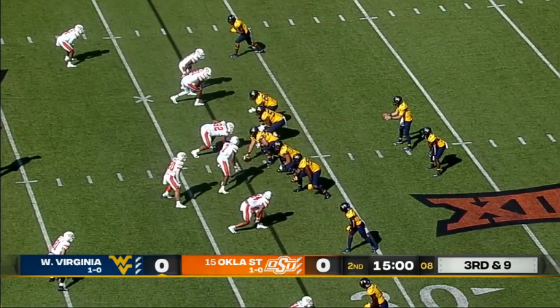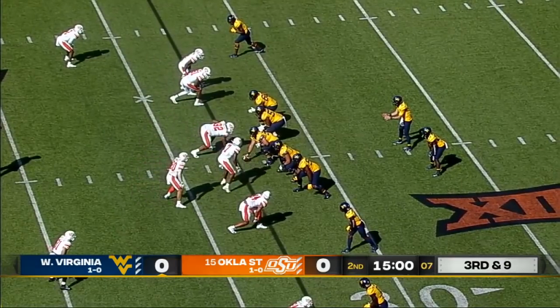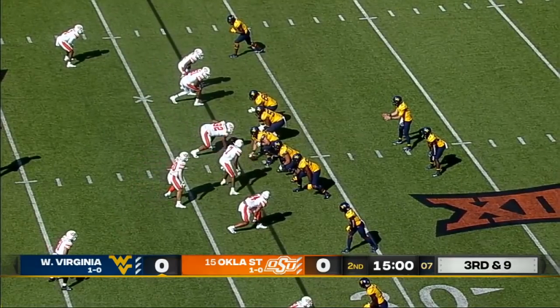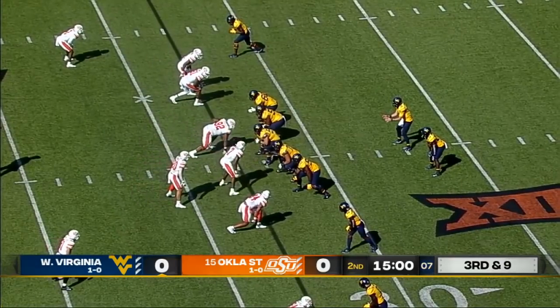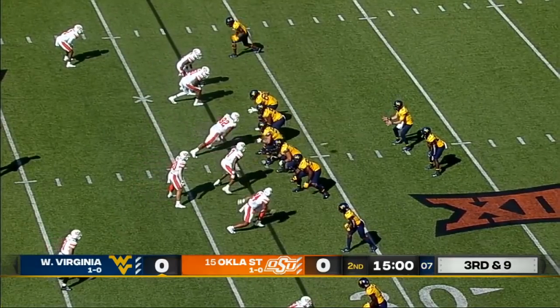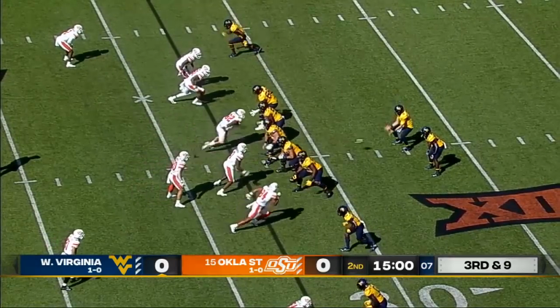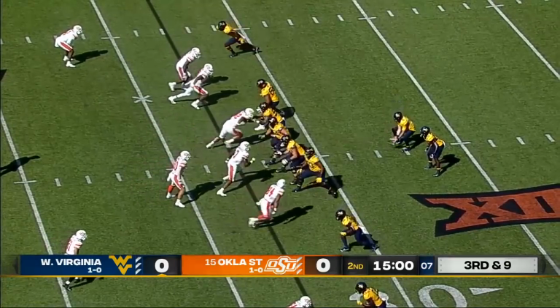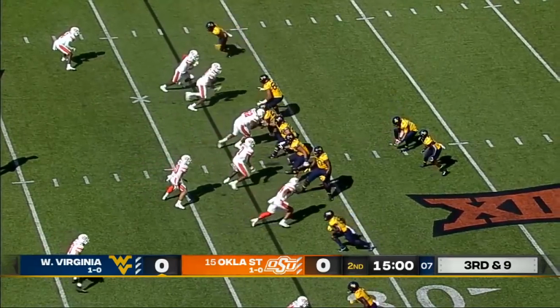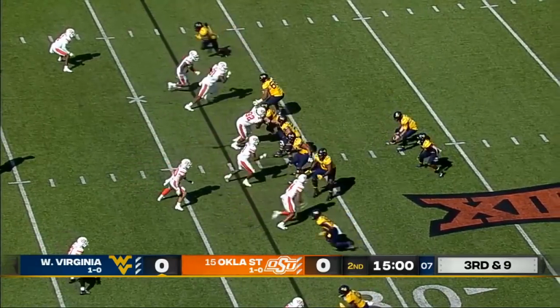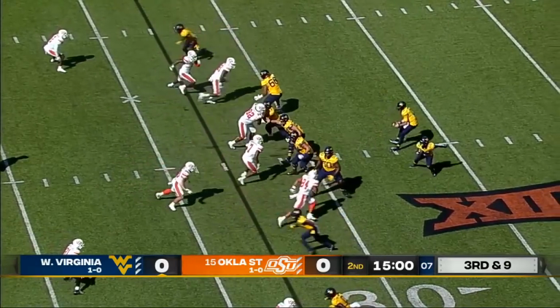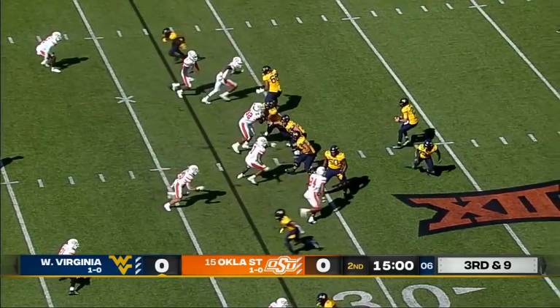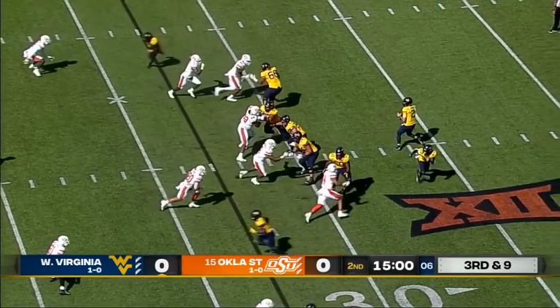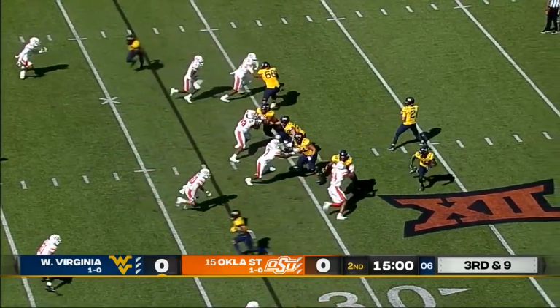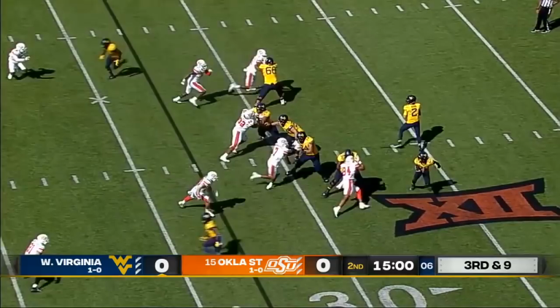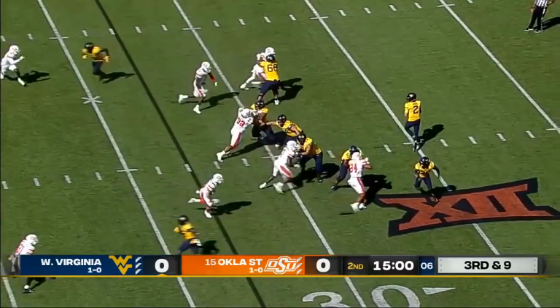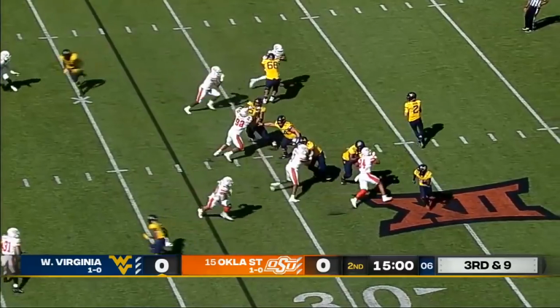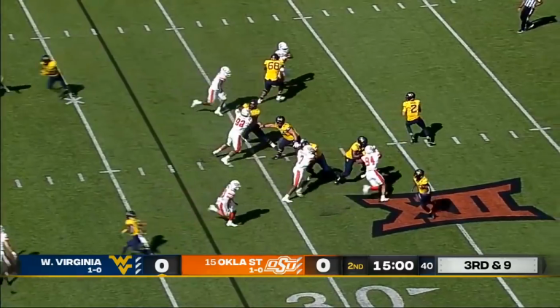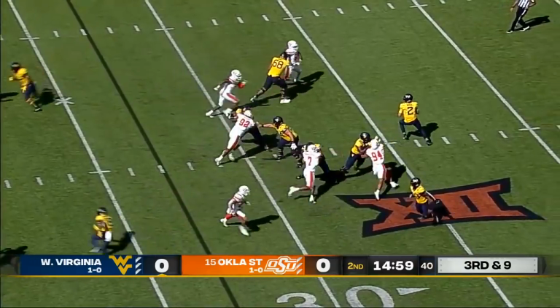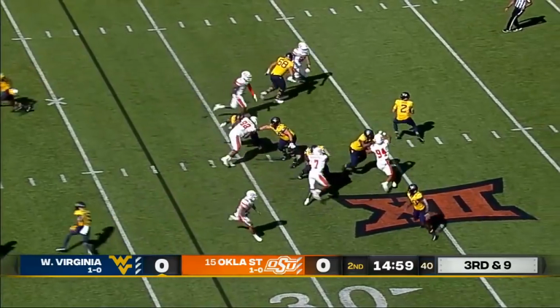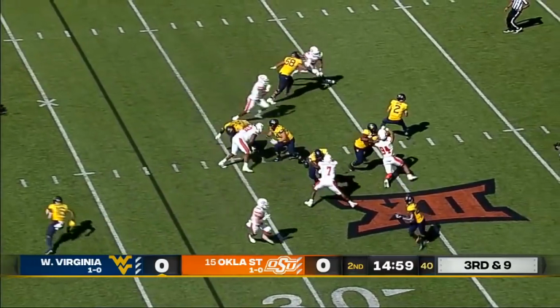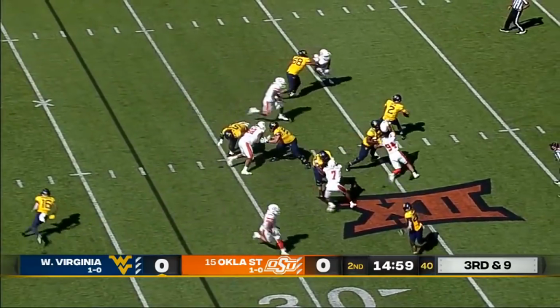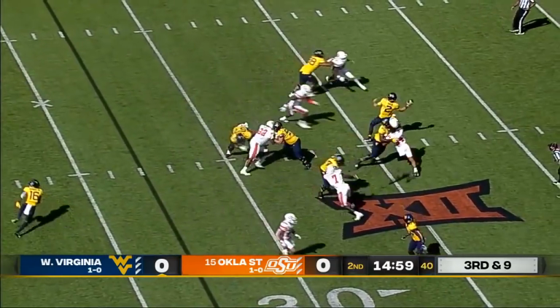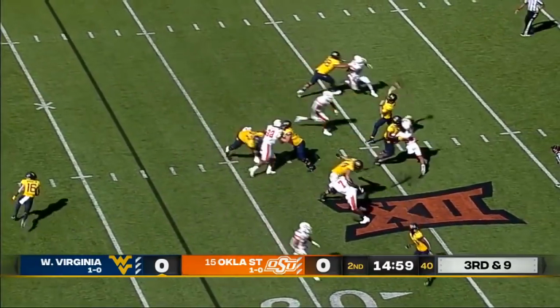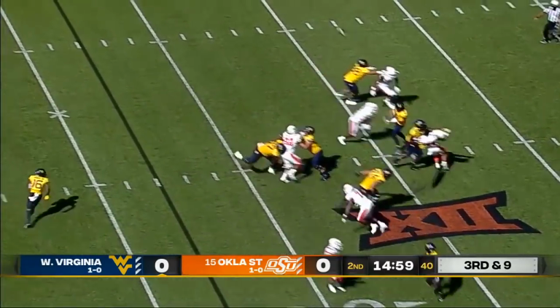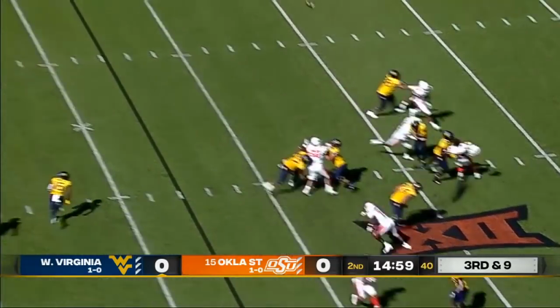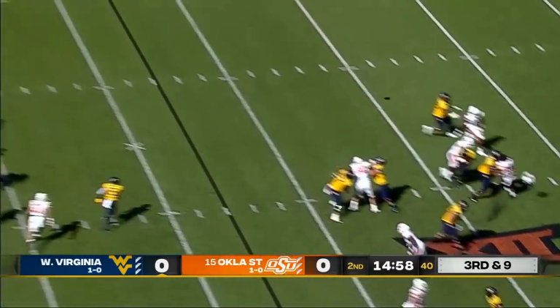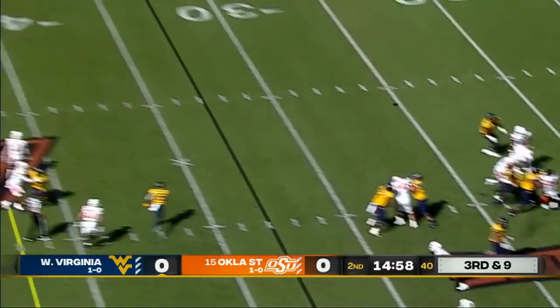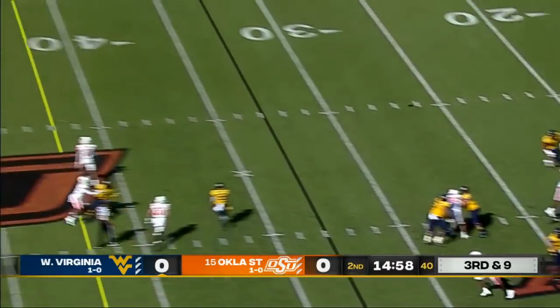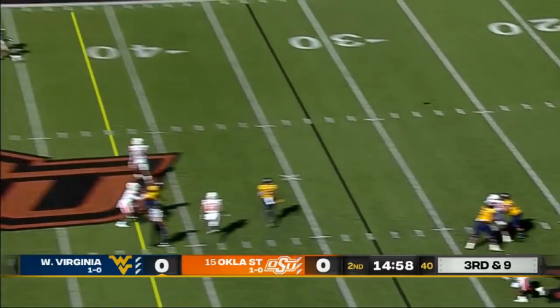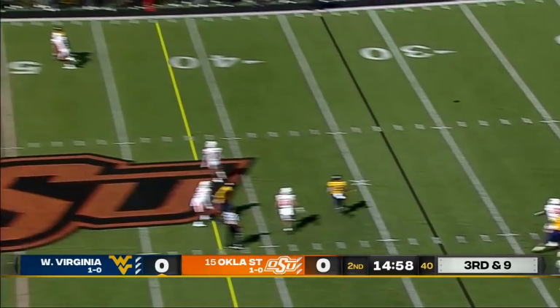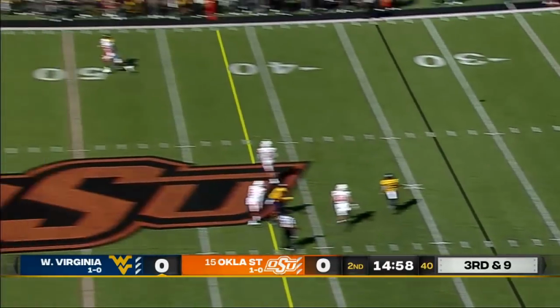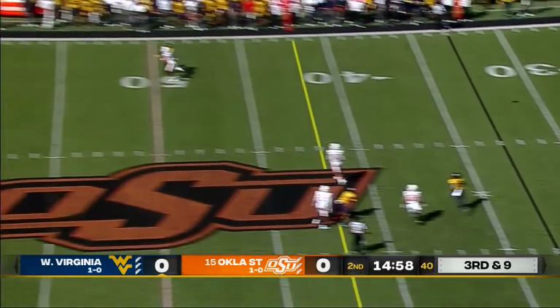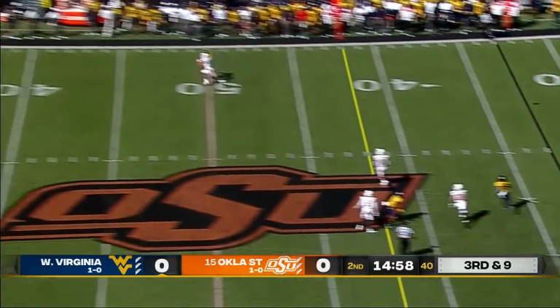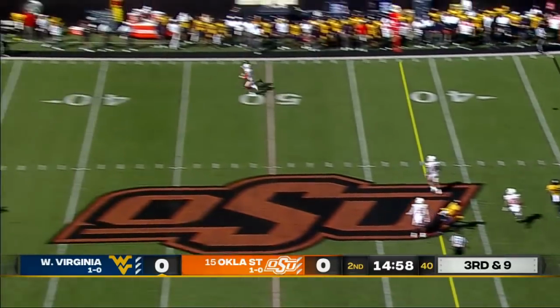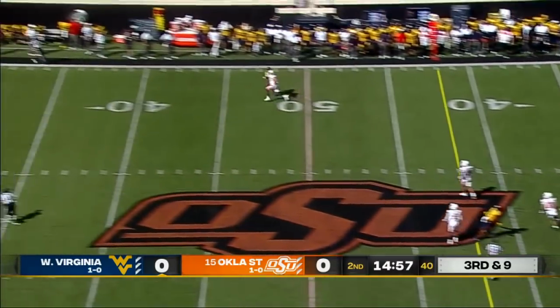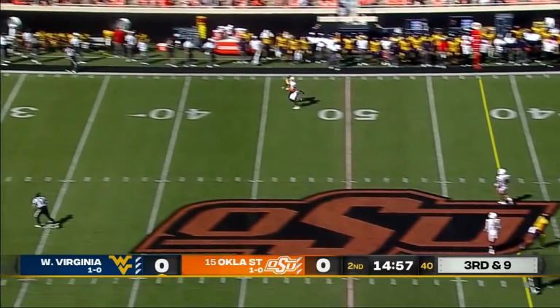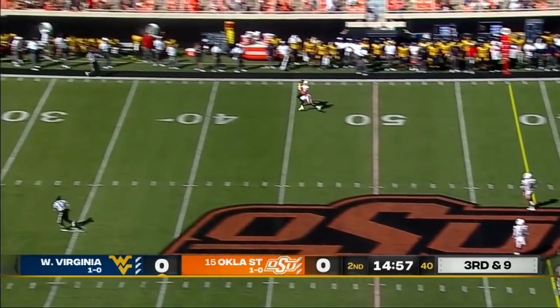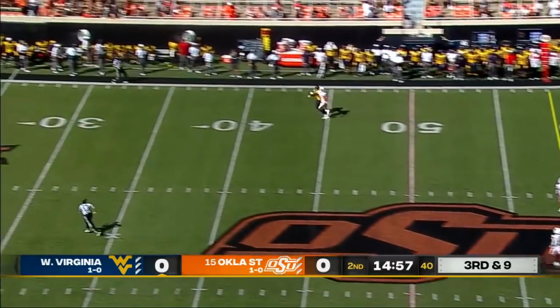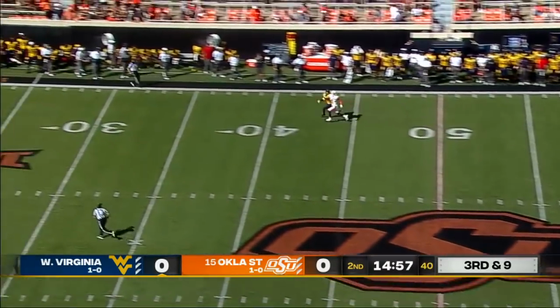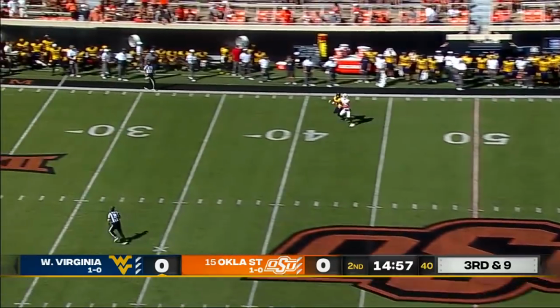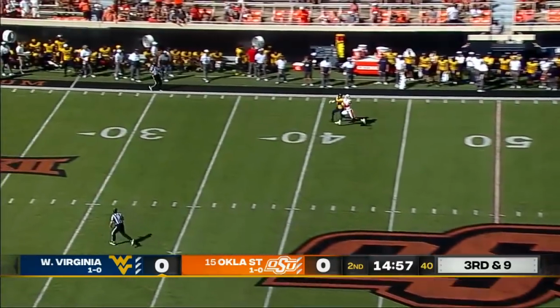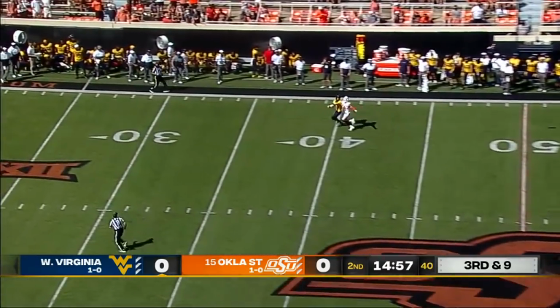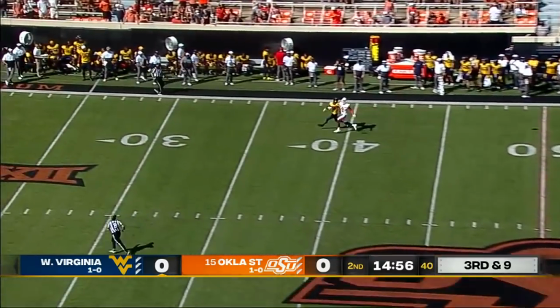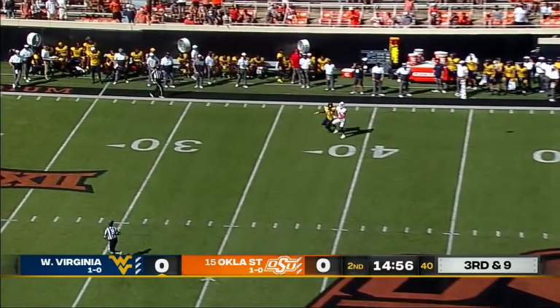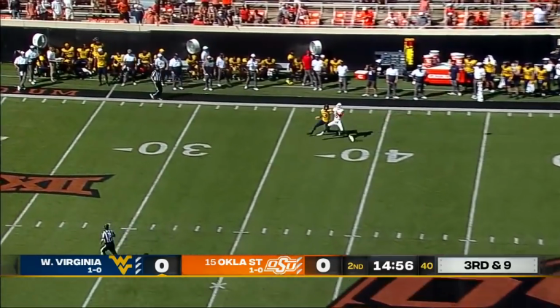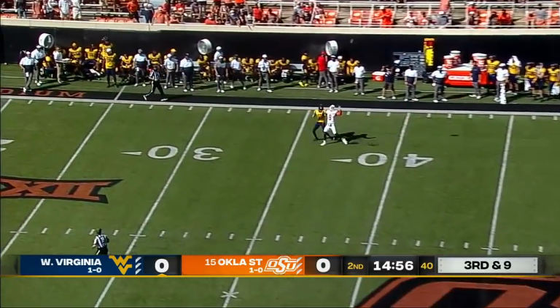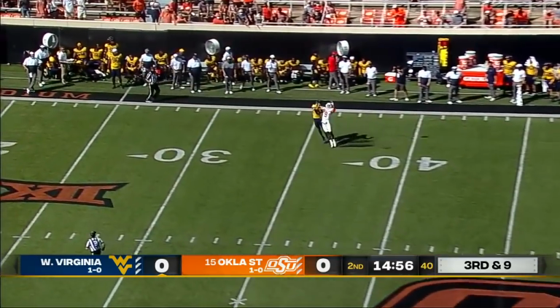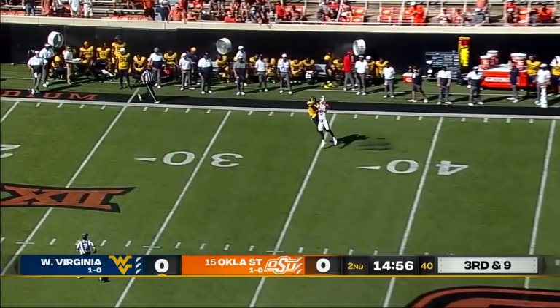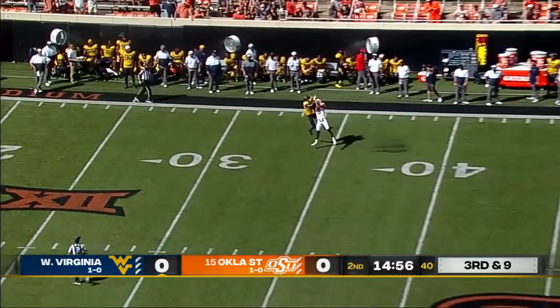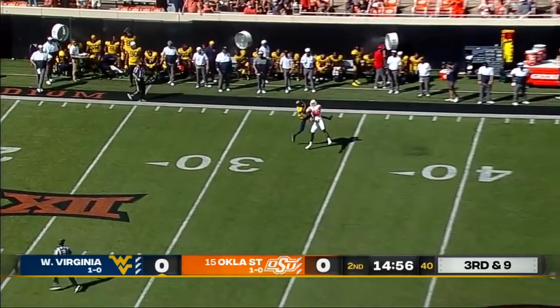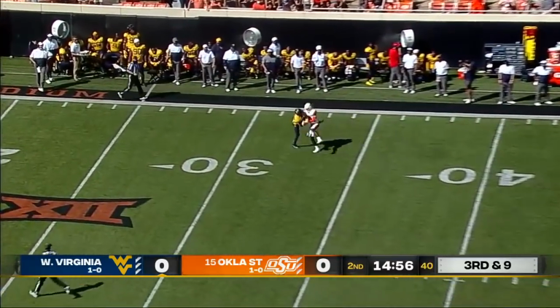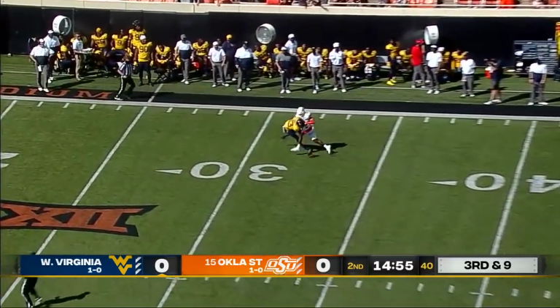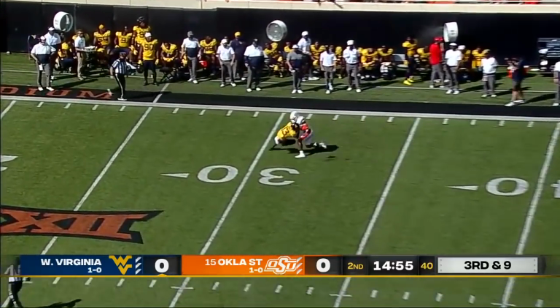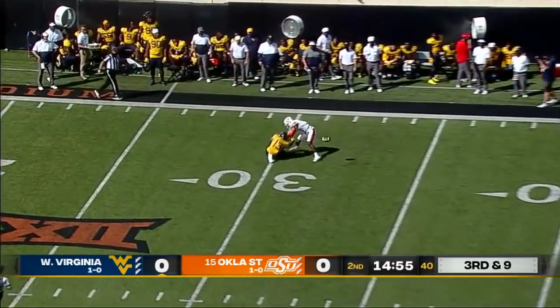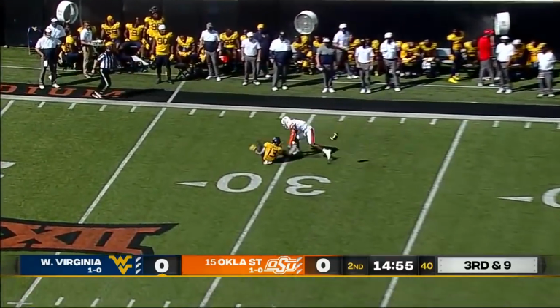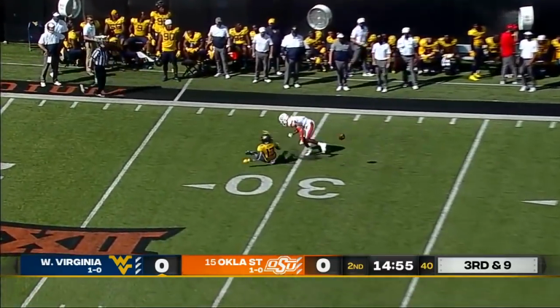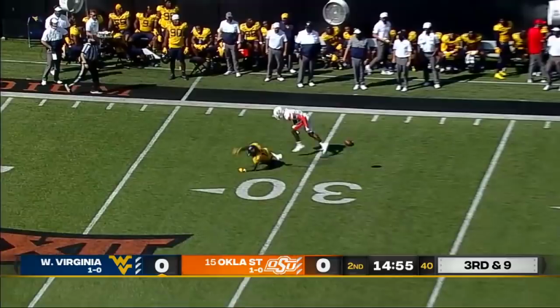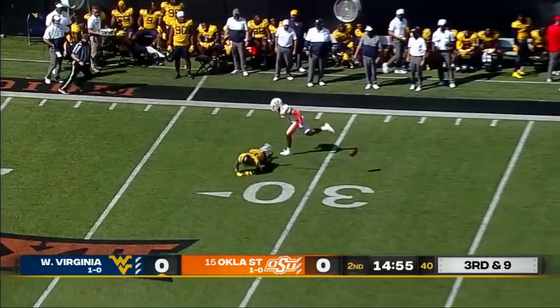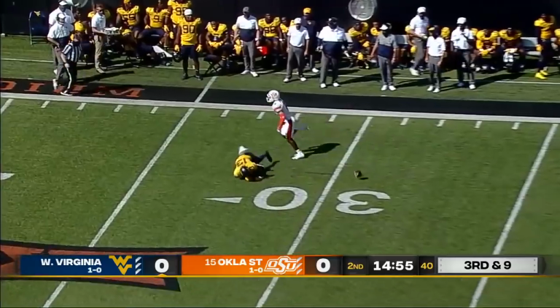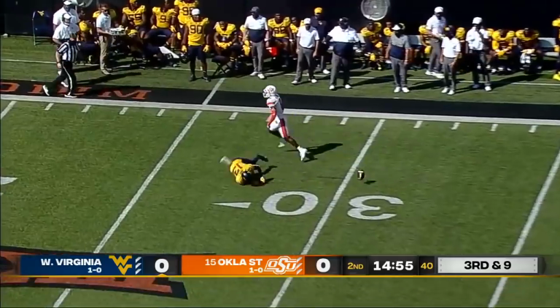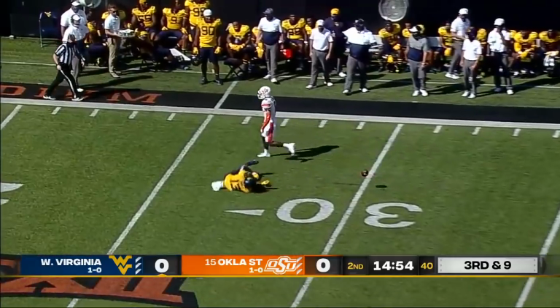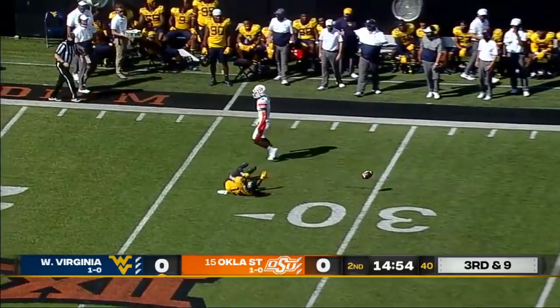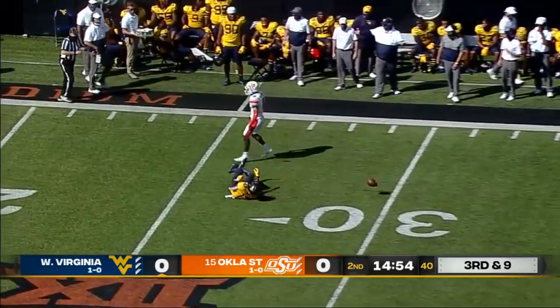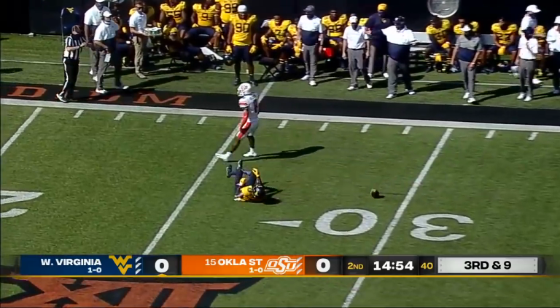Oklahoma State shows blitz, slow snap — here they come. They've got a free runner. Dagey, one on one down the sideline — broken out.